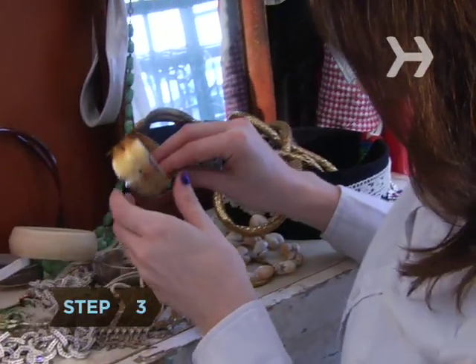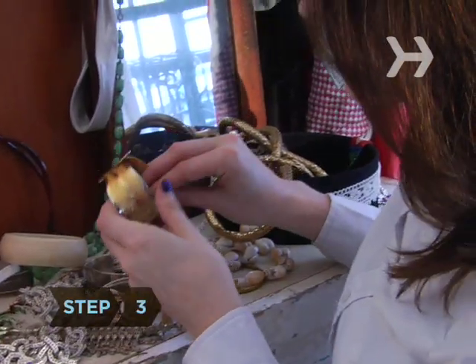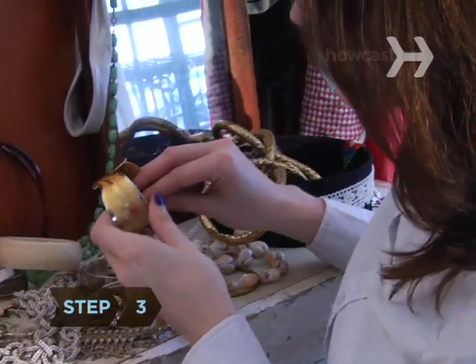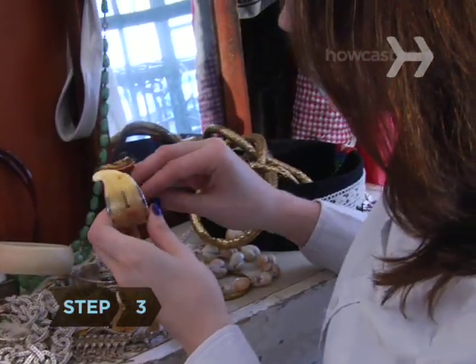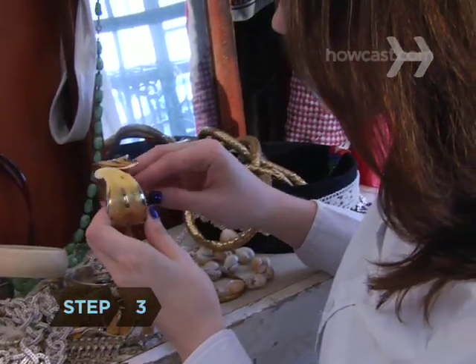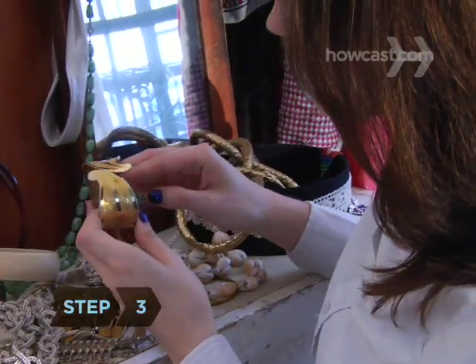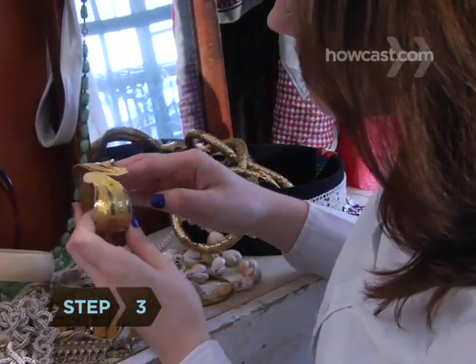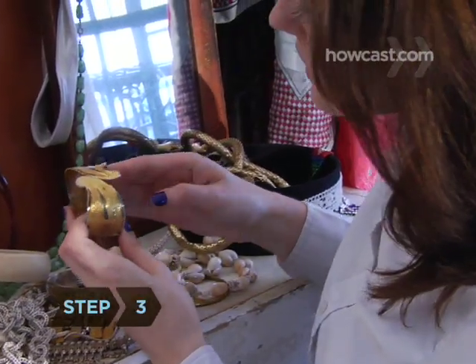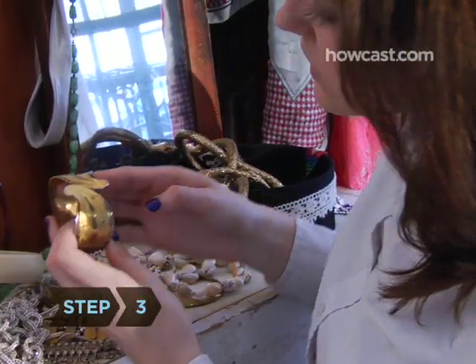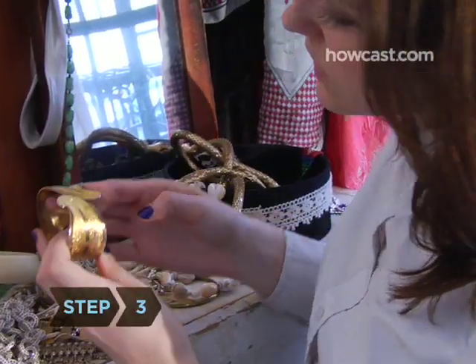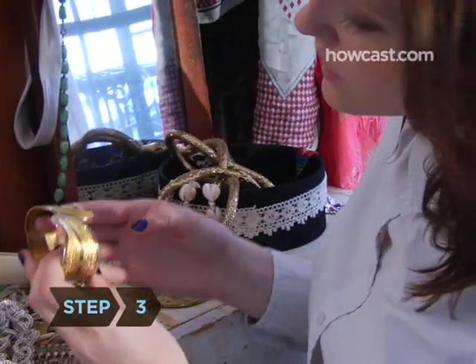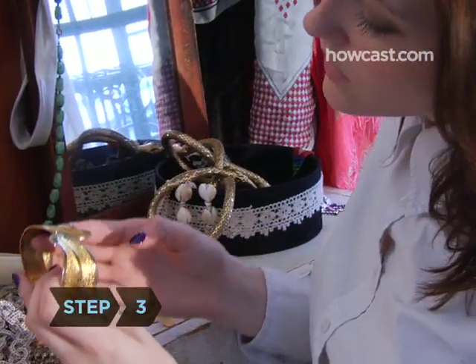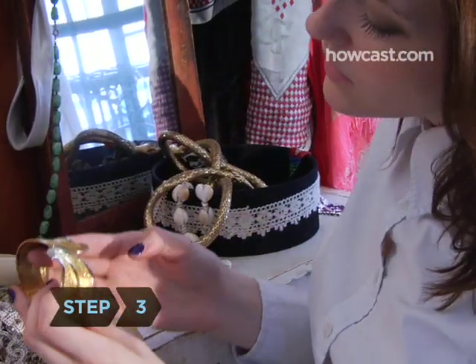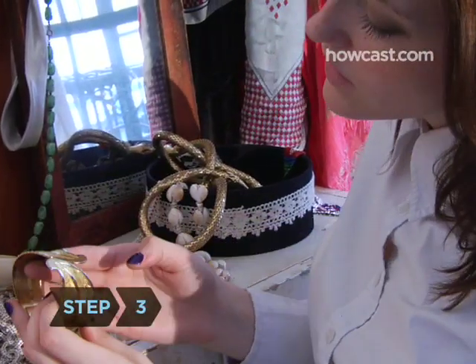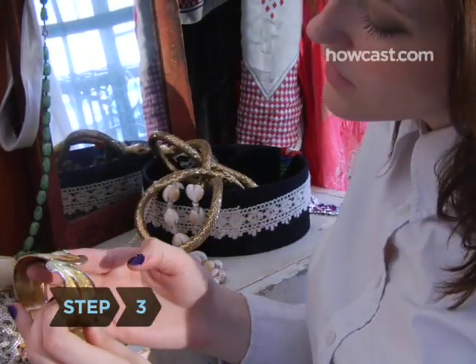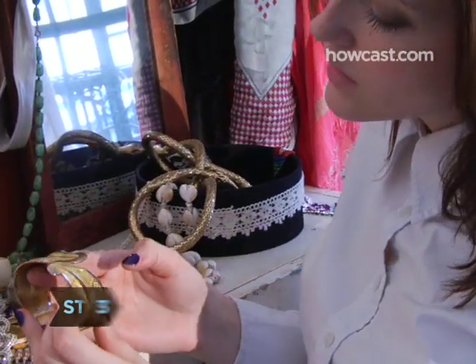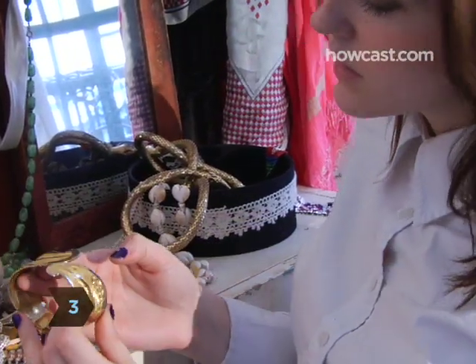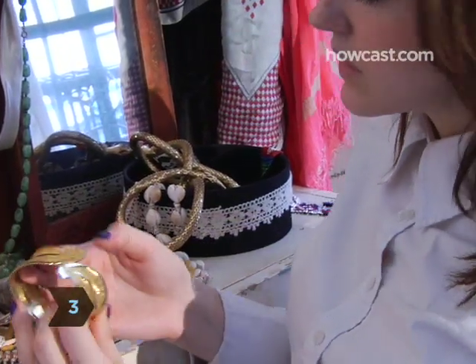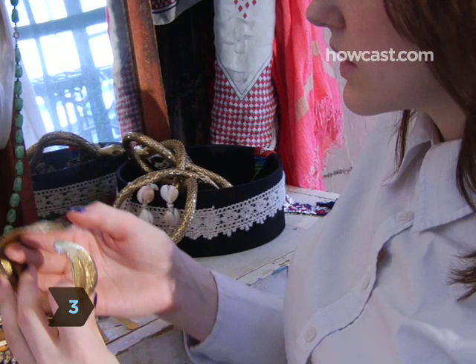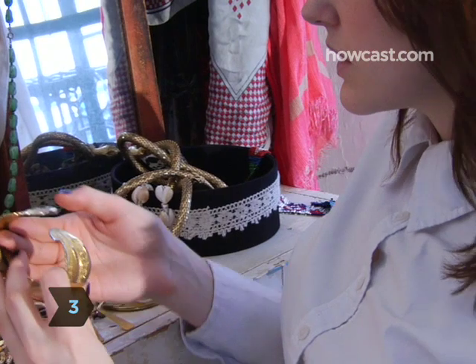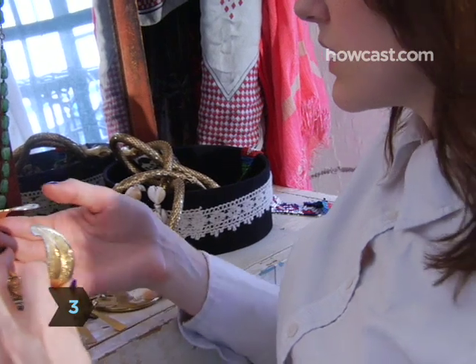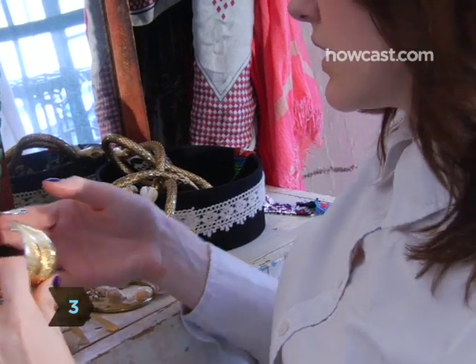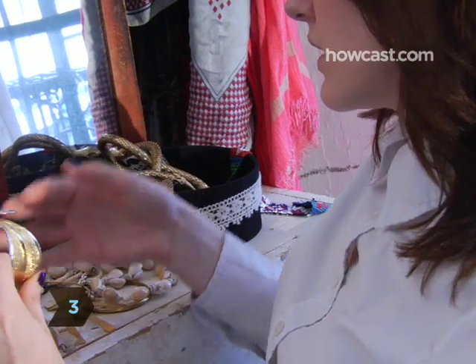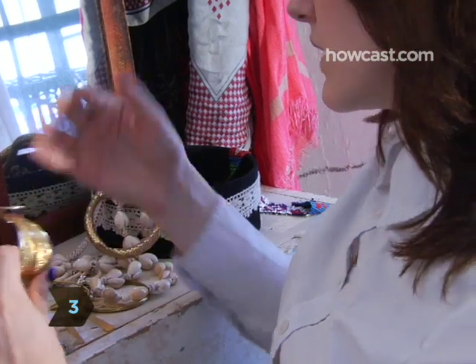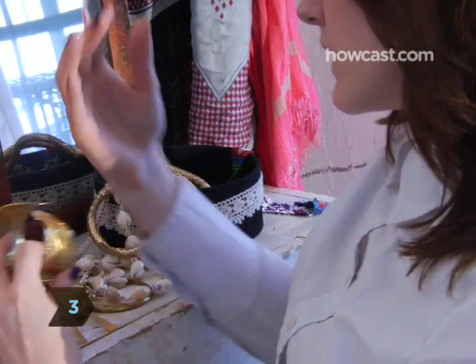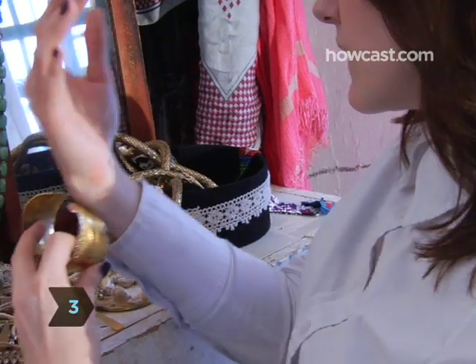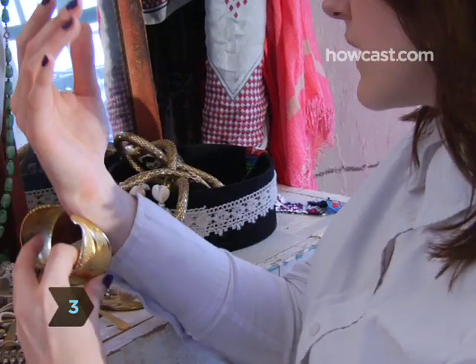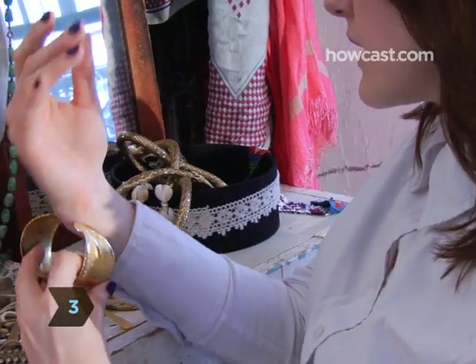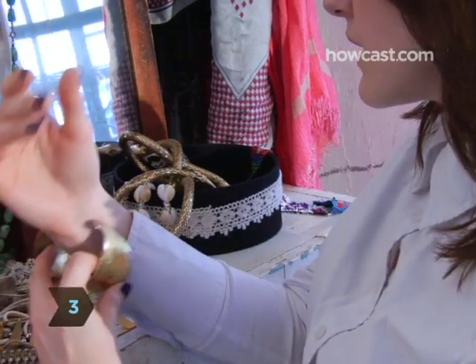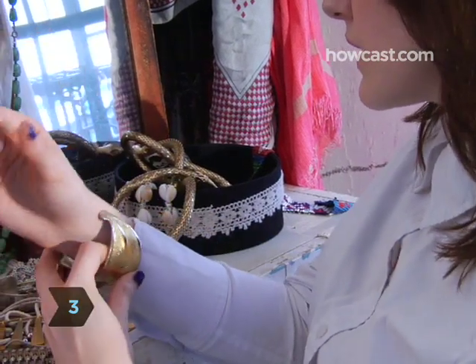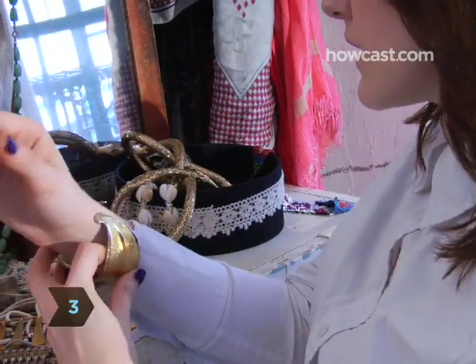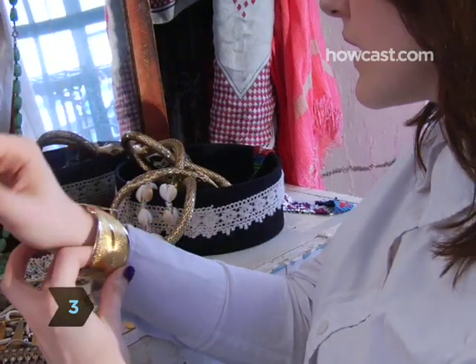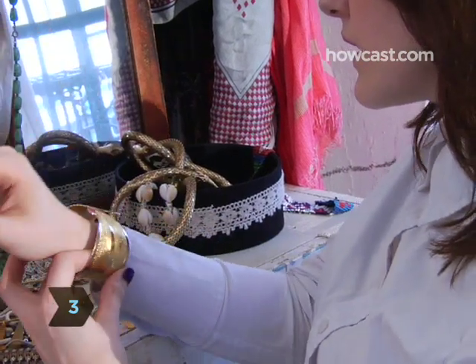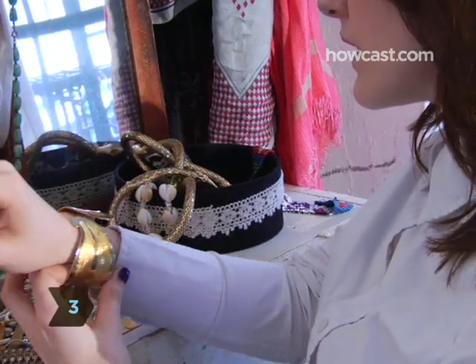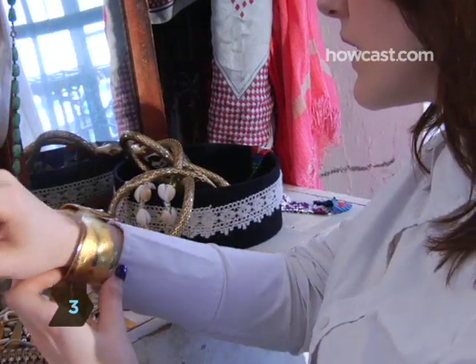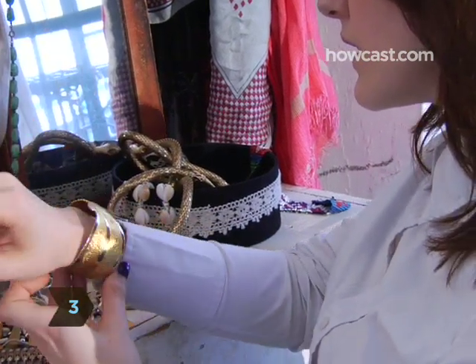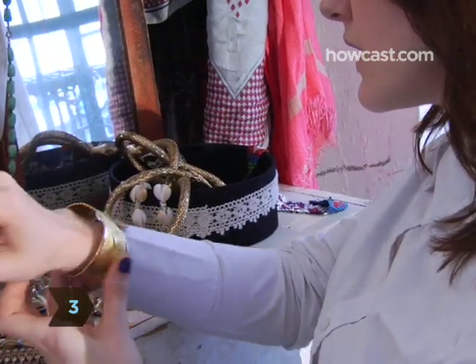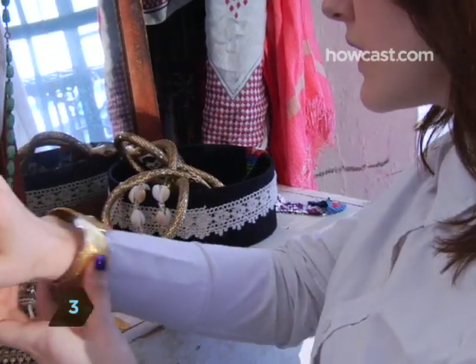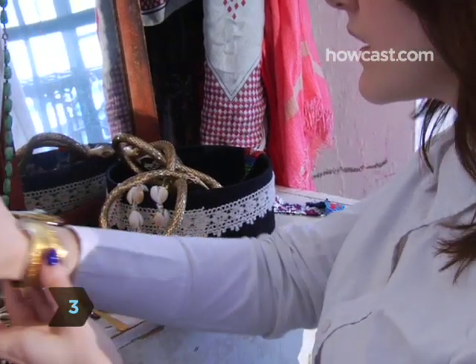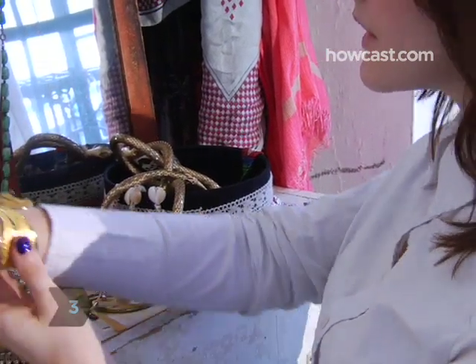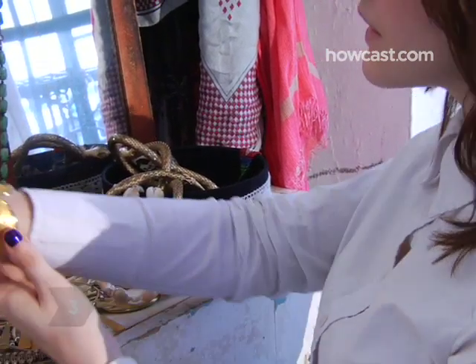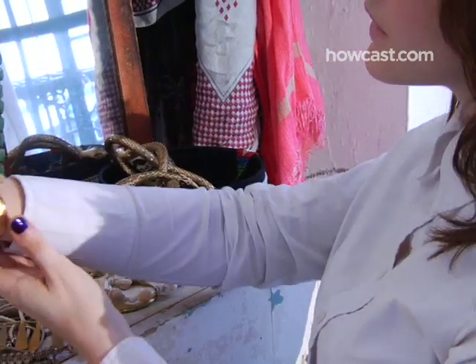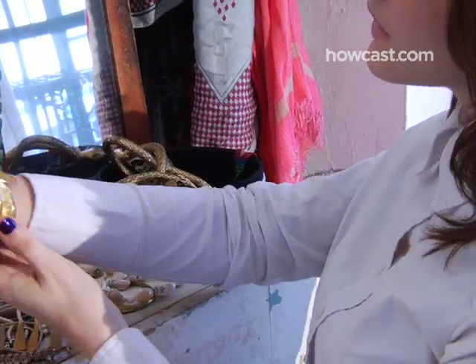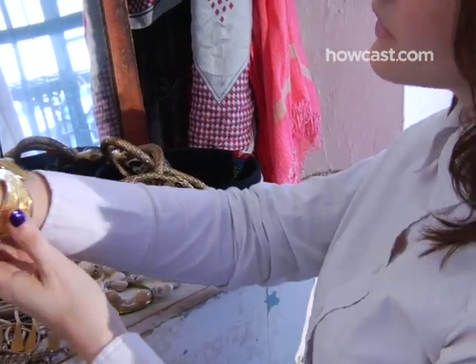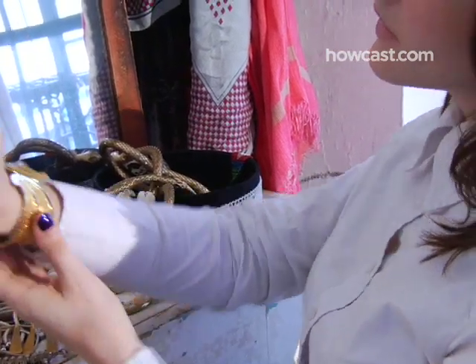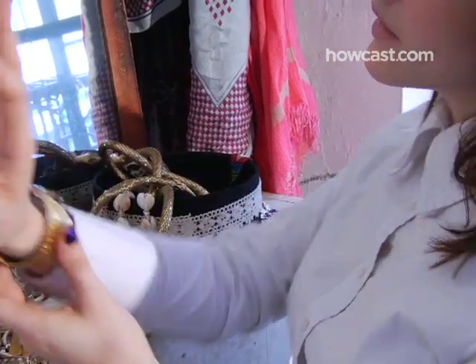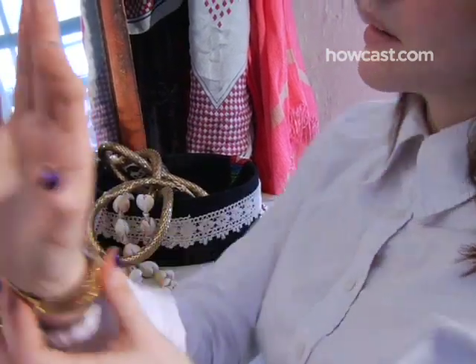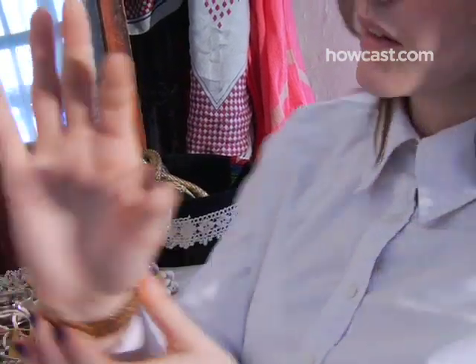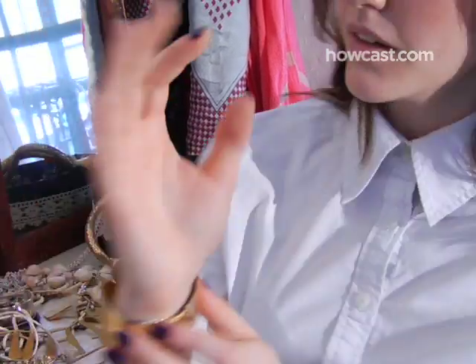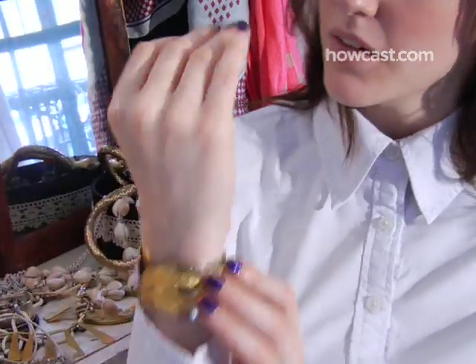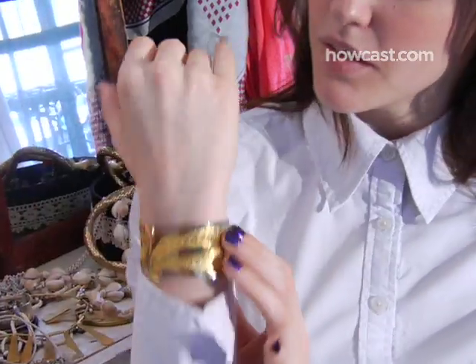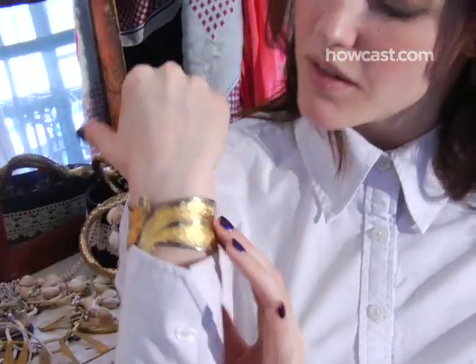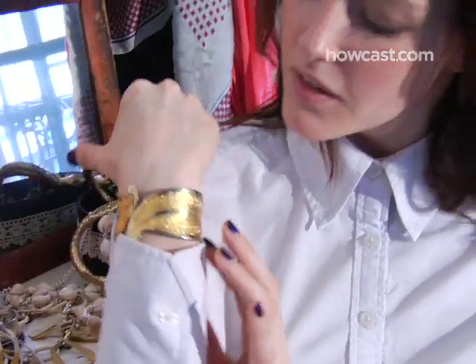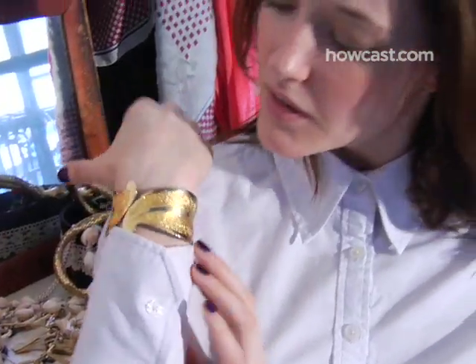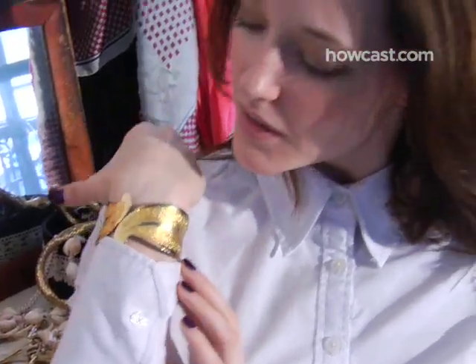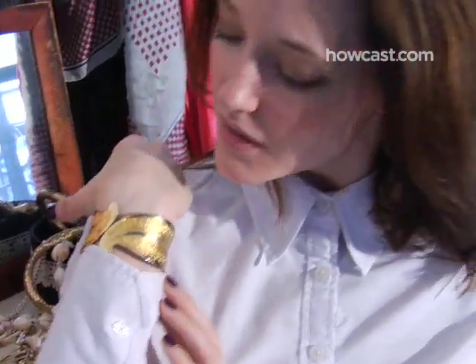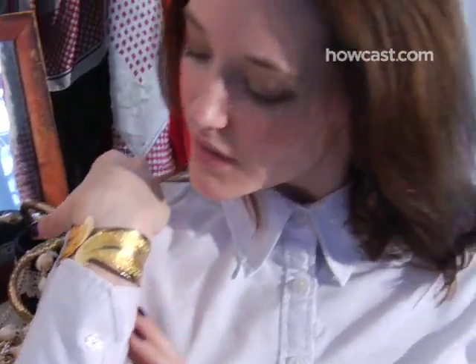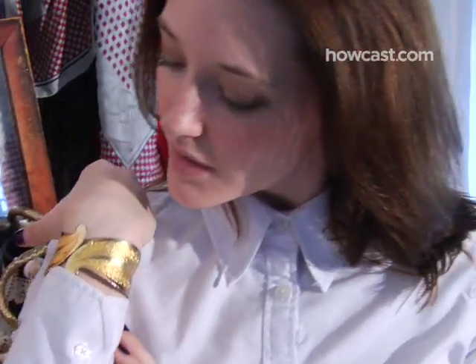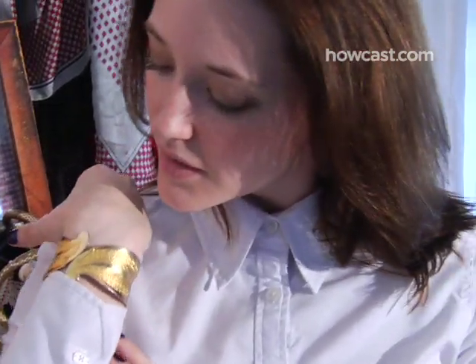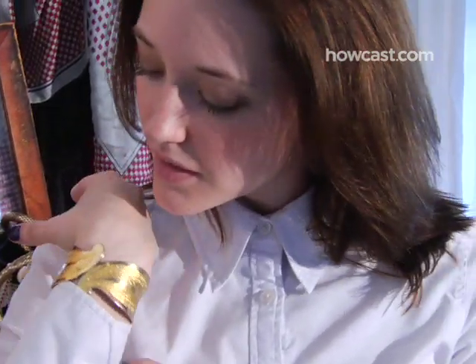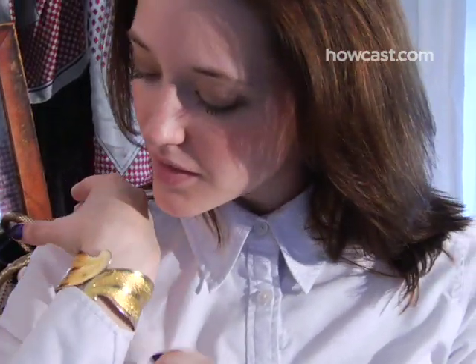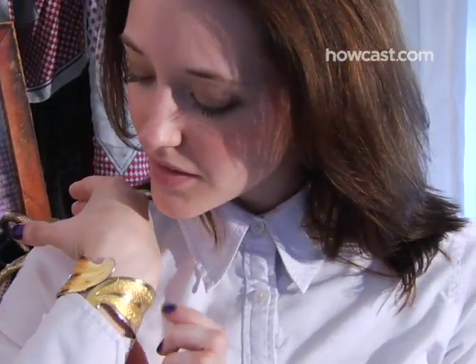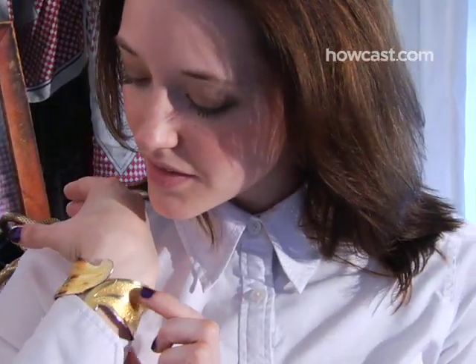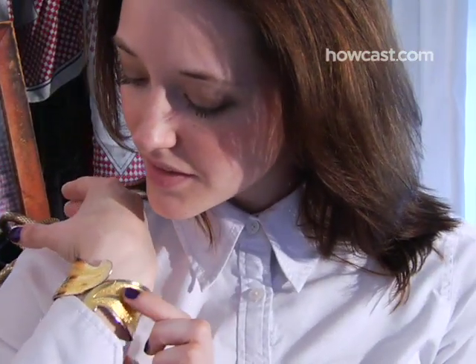Step 3. Pick up some cool jewelry, or make something your trademark, like a personalized necklace or a unique ring.